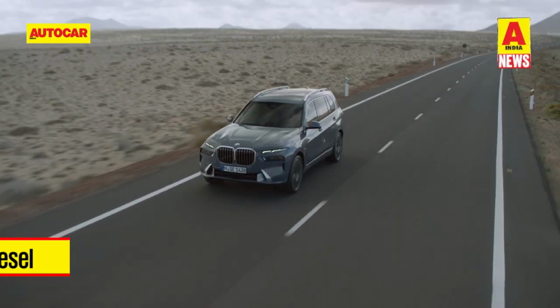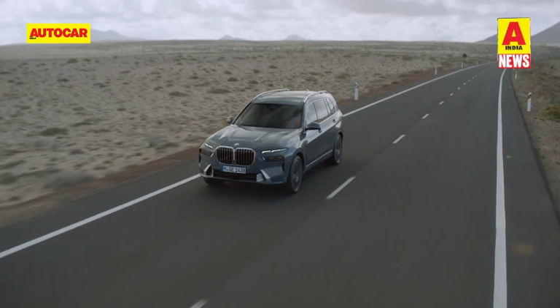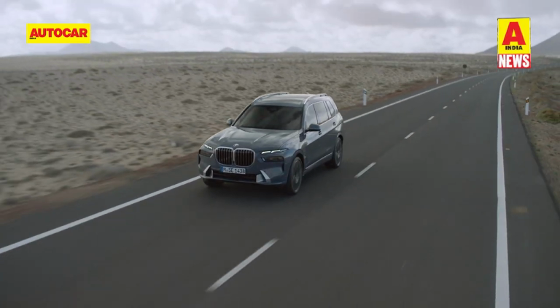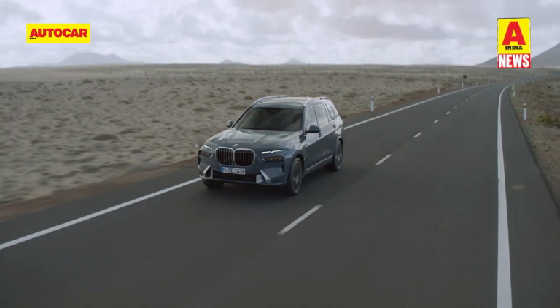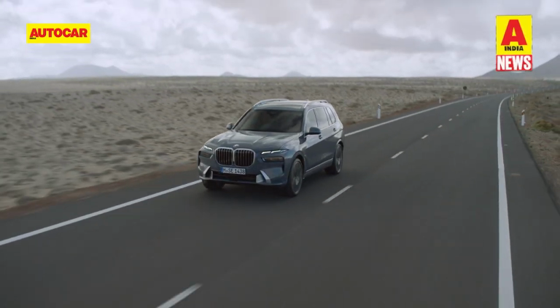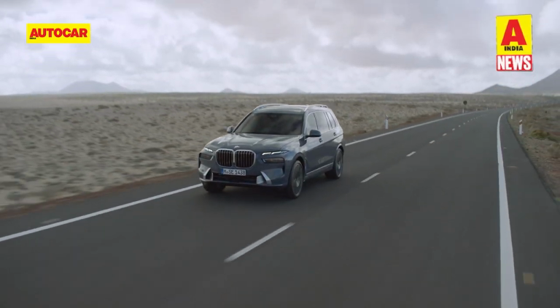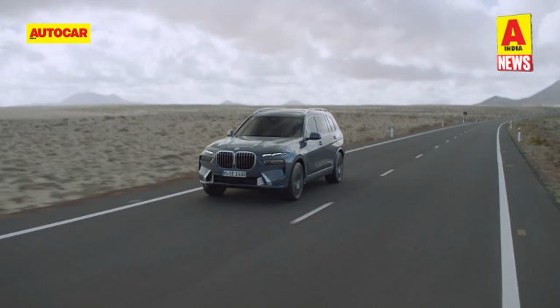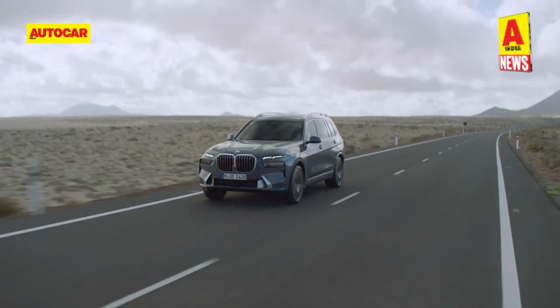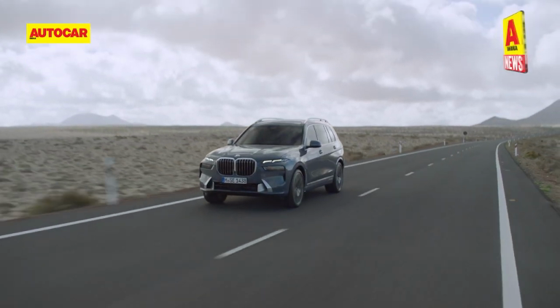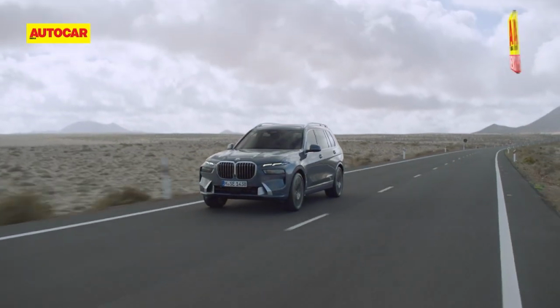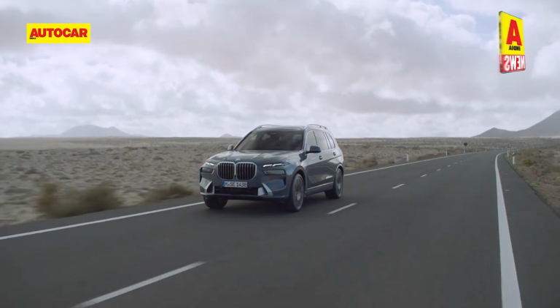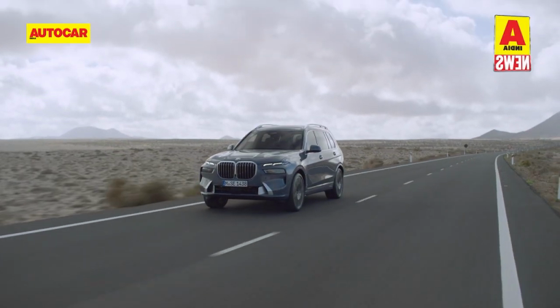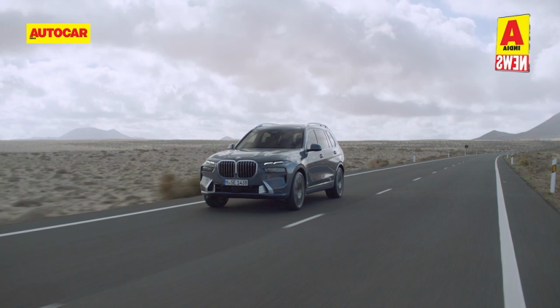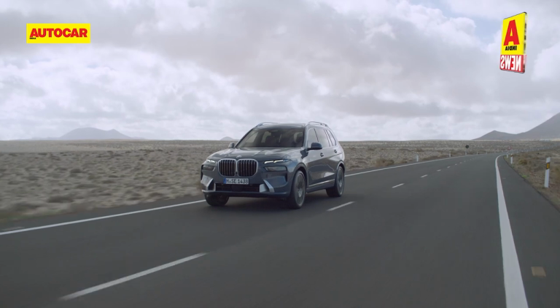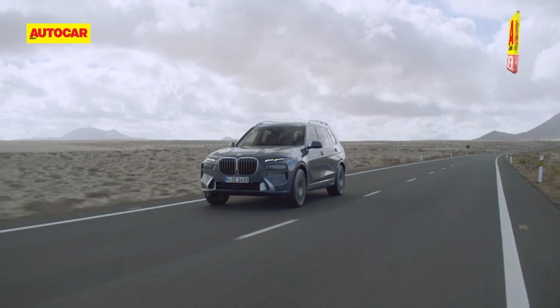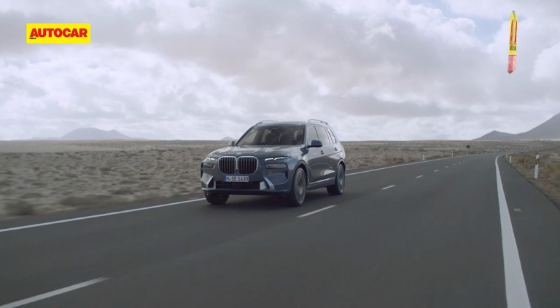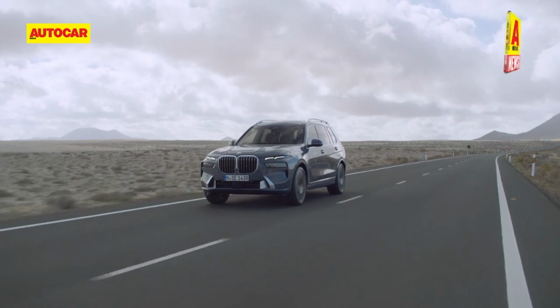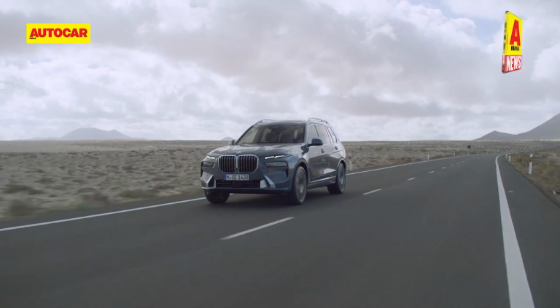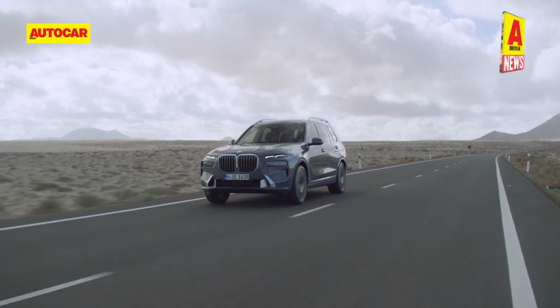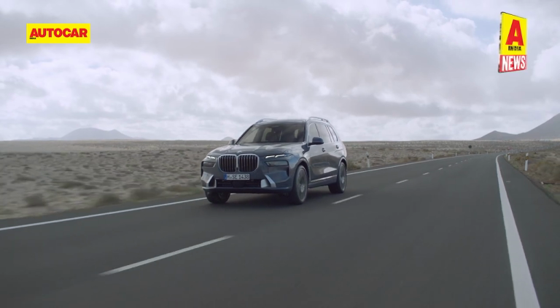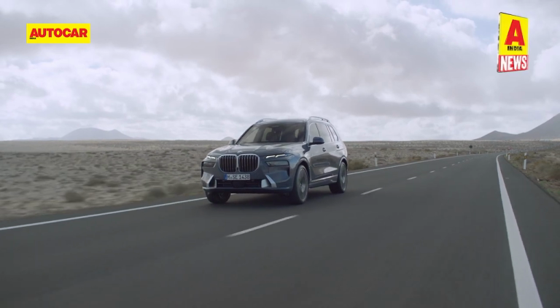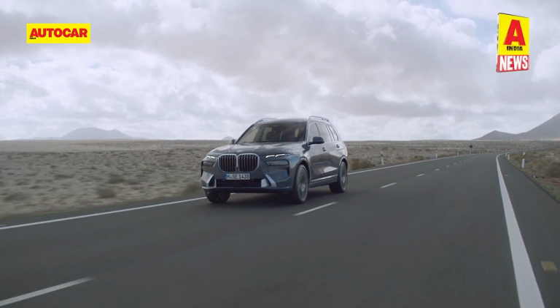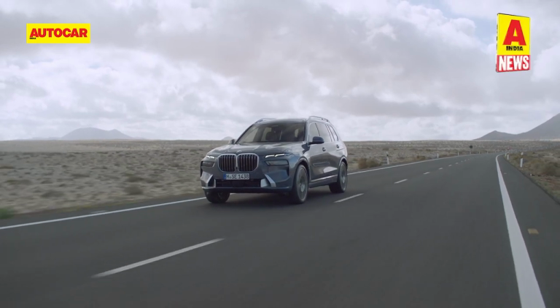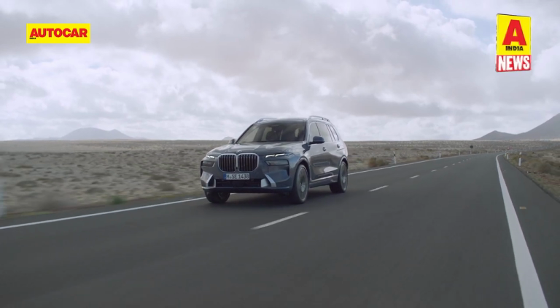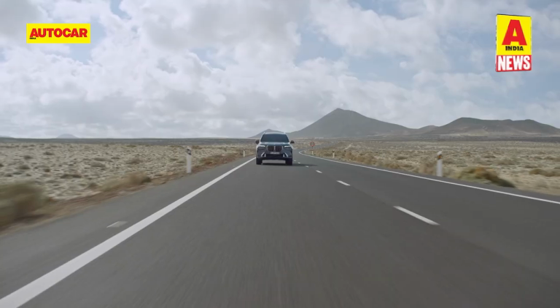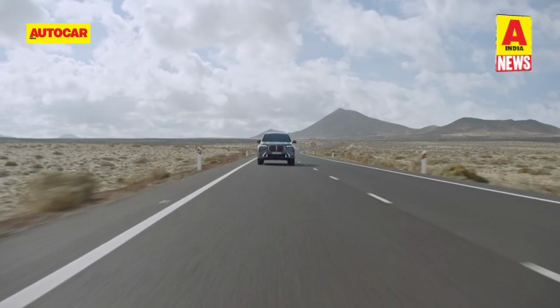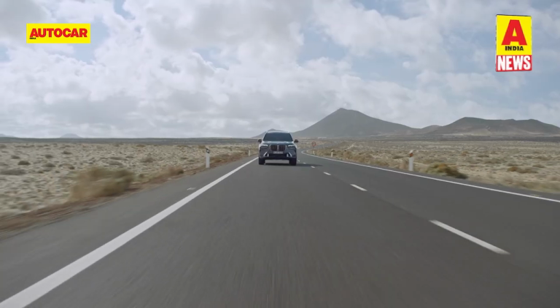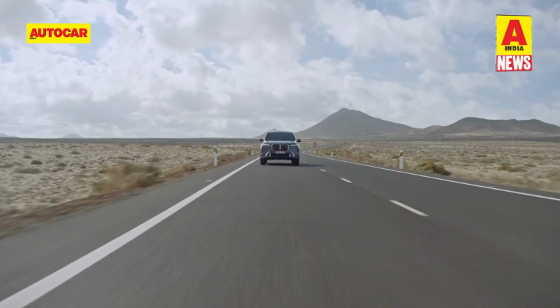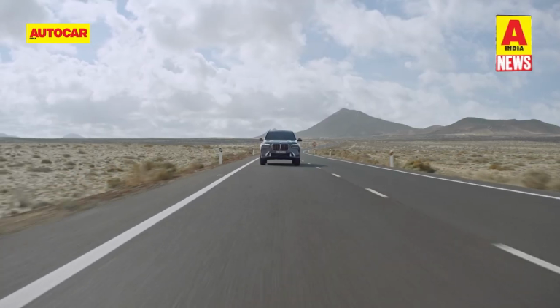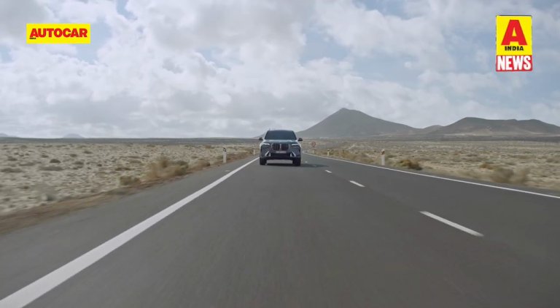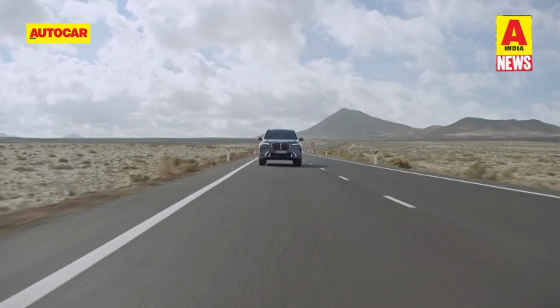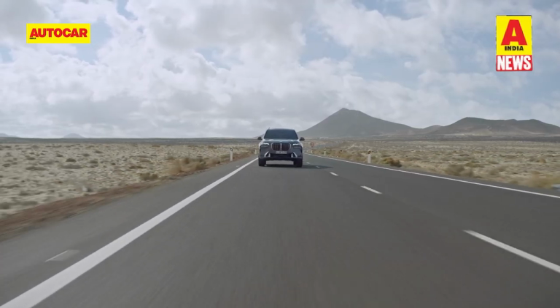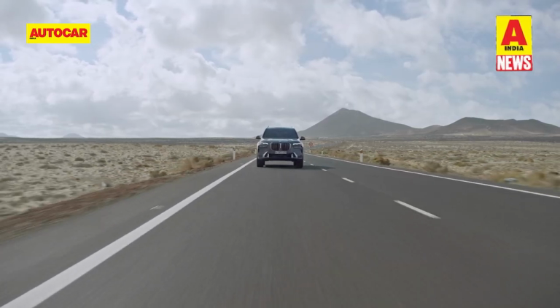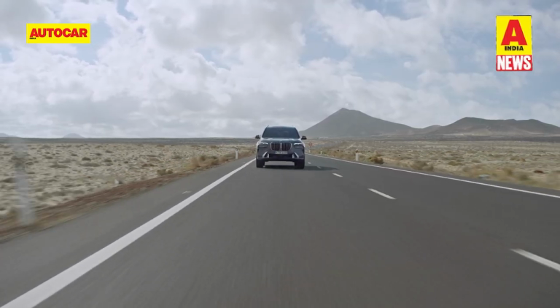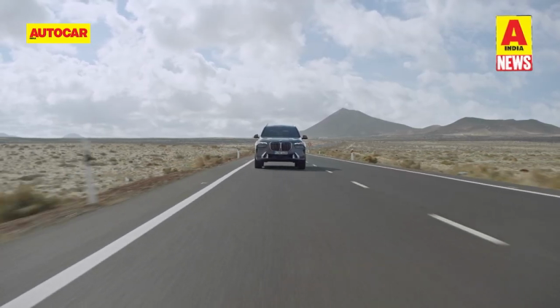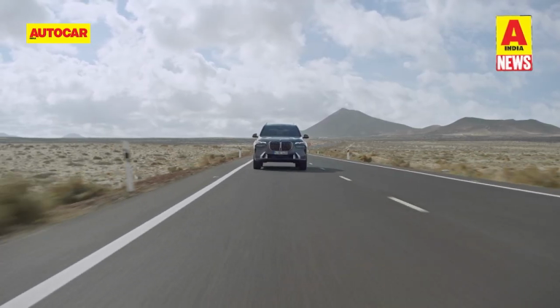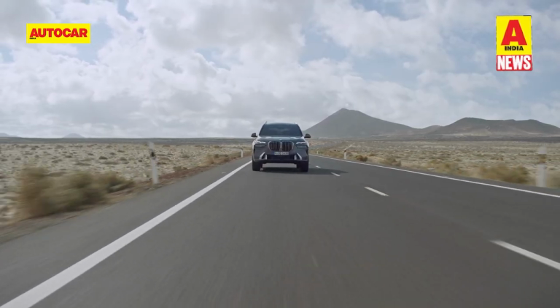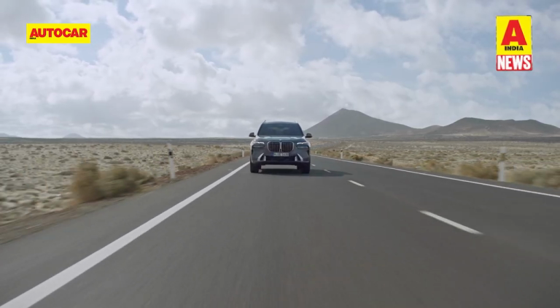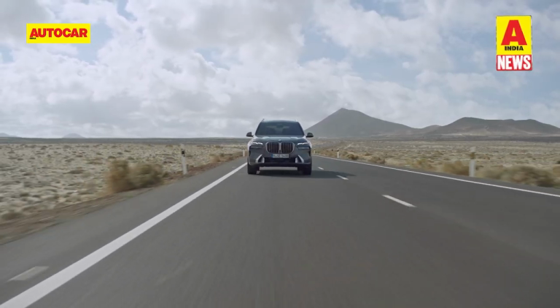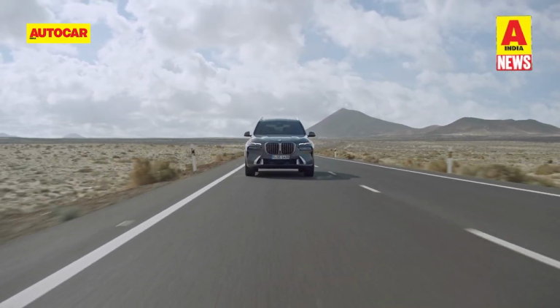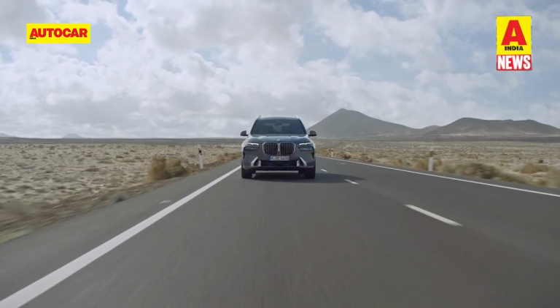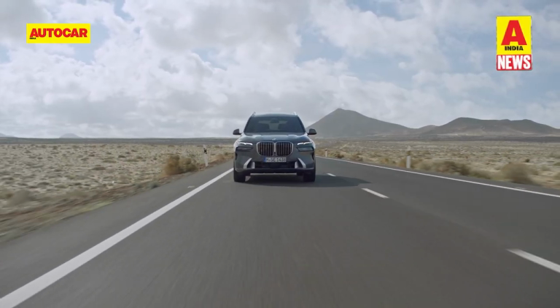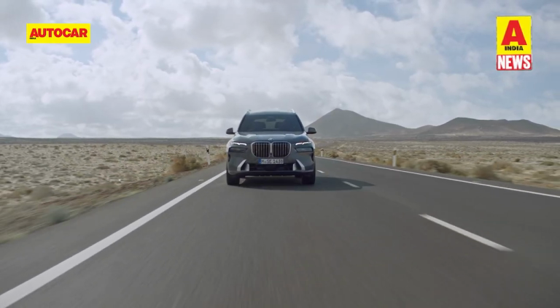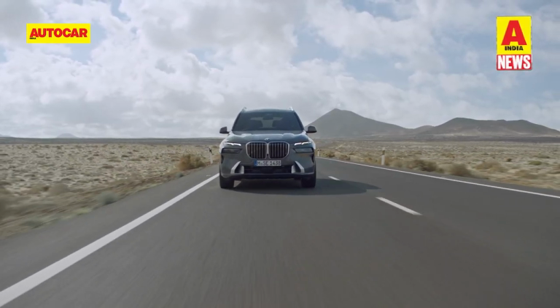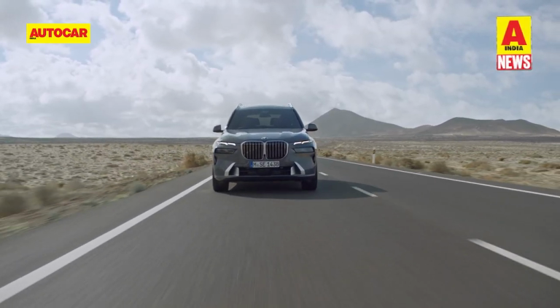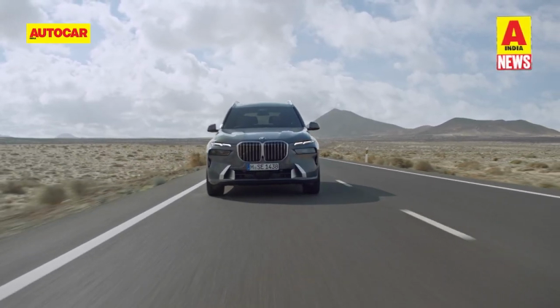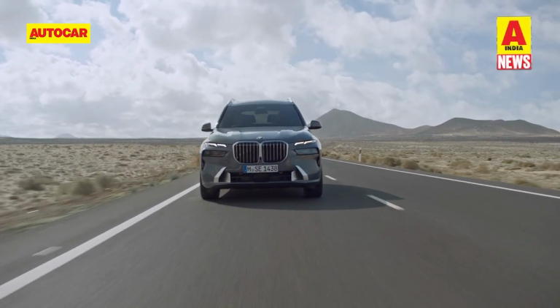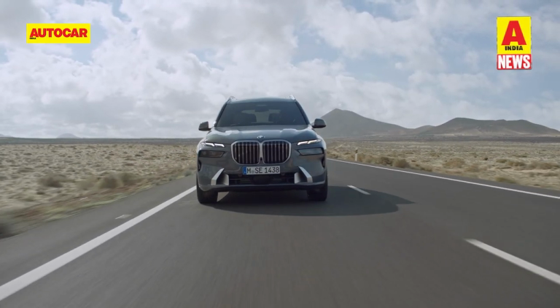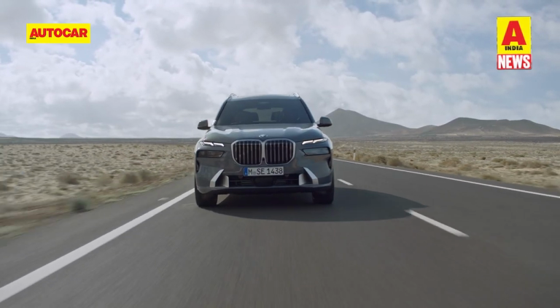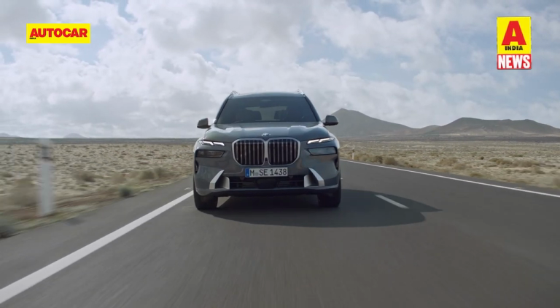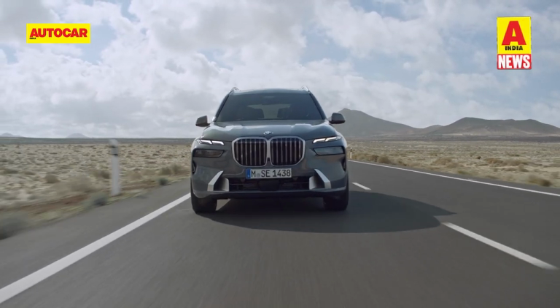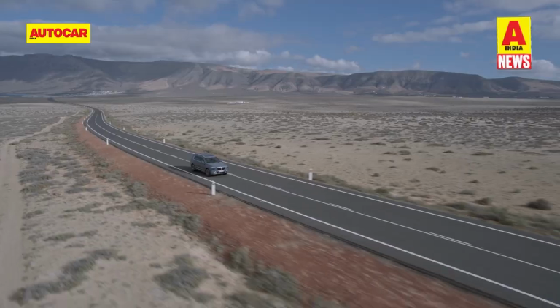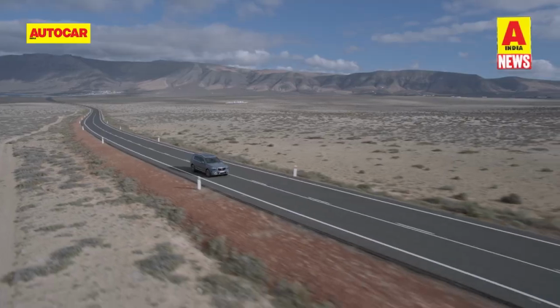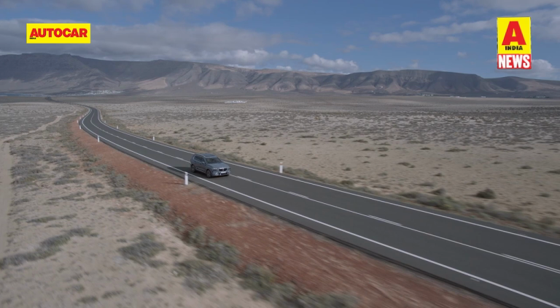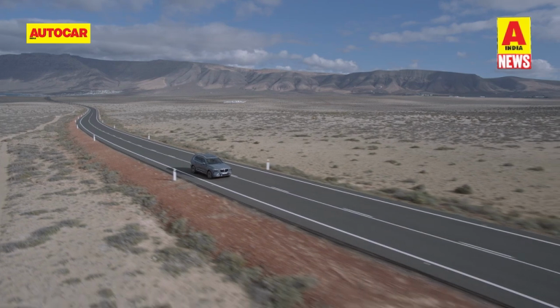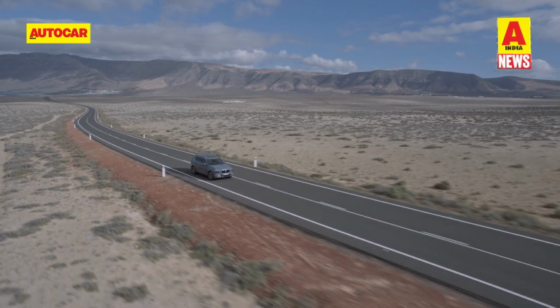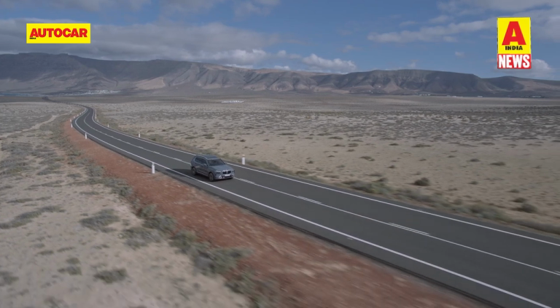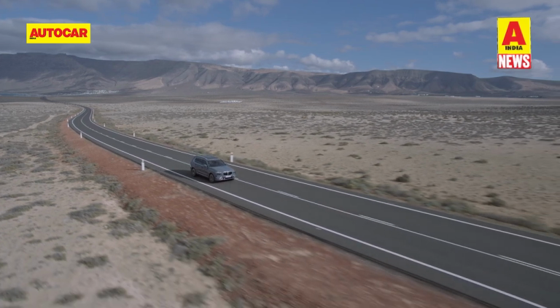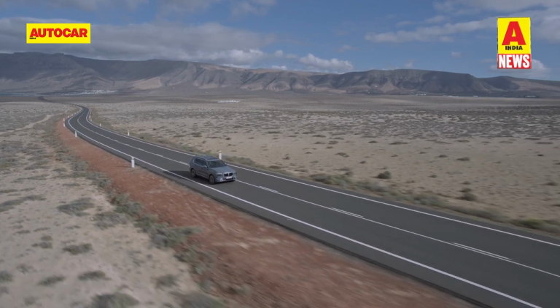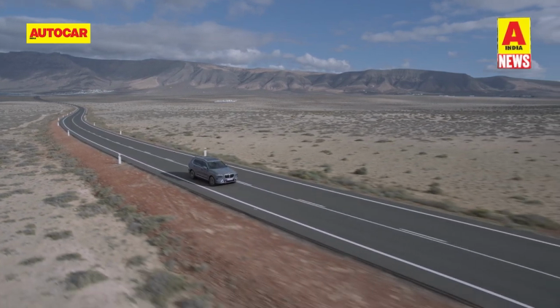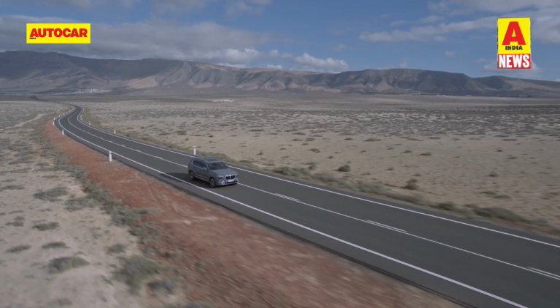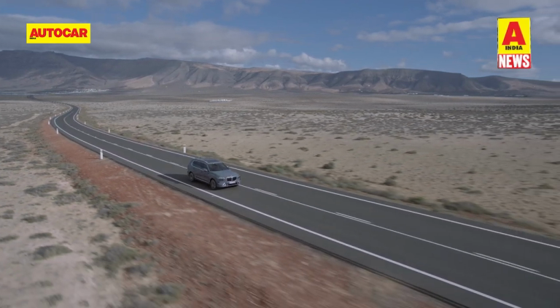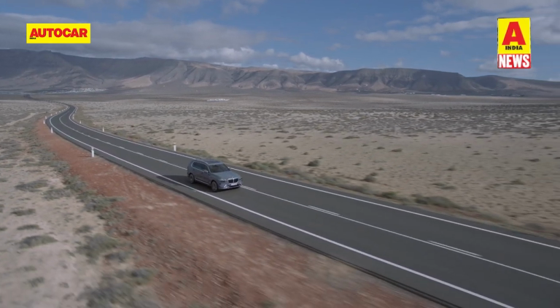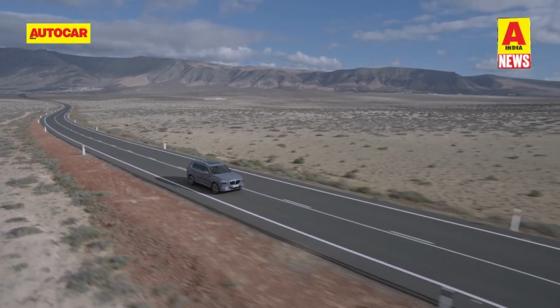Both engines are coupled with 48-volt mild hybrid tech and come mated to an eight-speed automatic gearbox with all-wheel drive as standard.